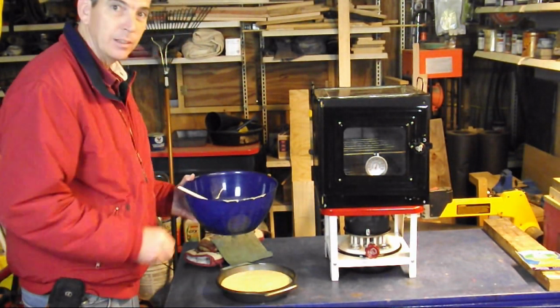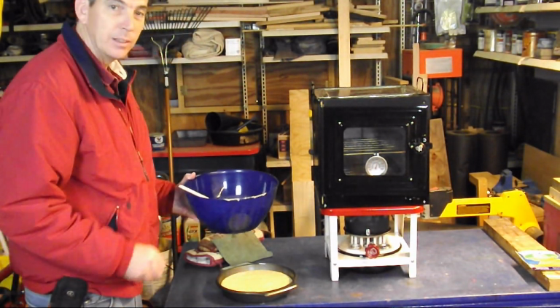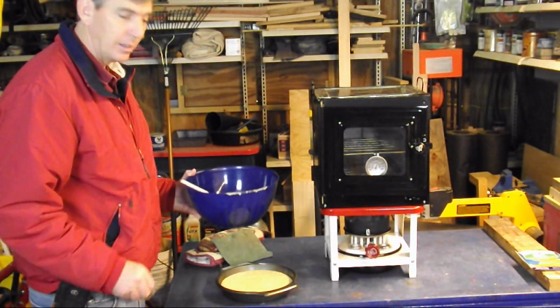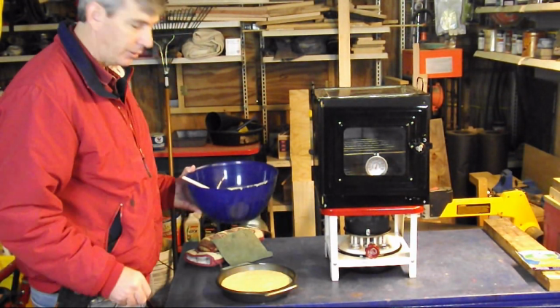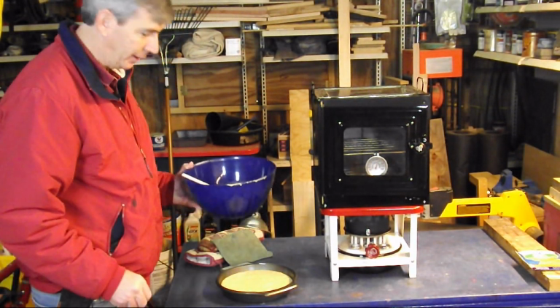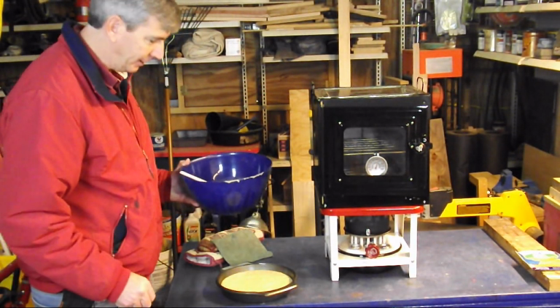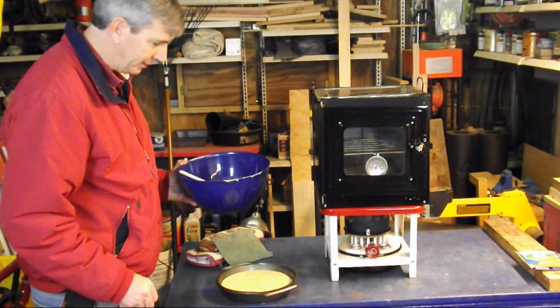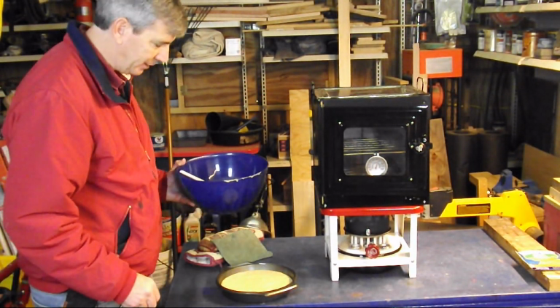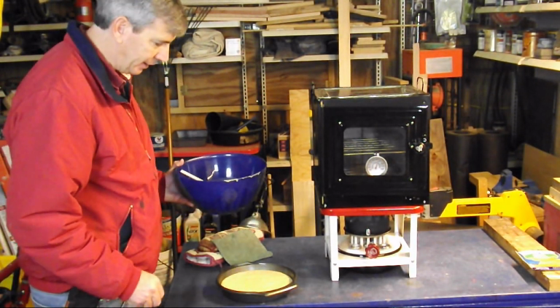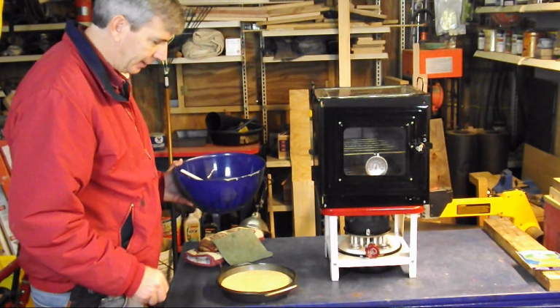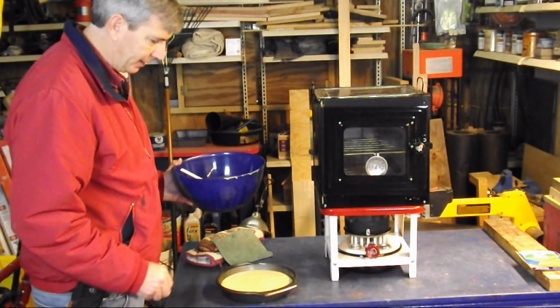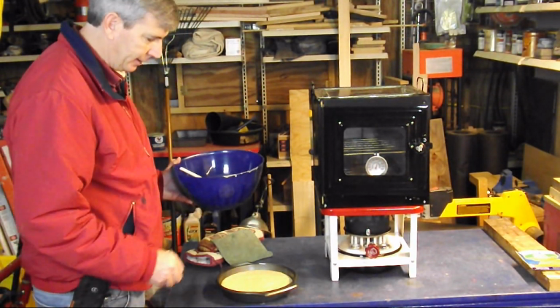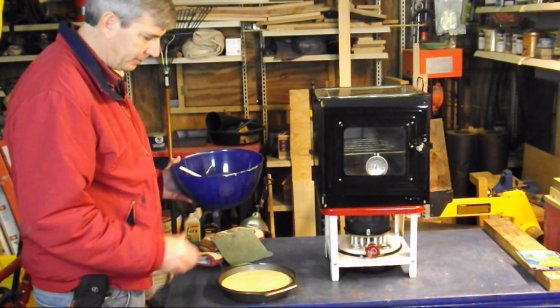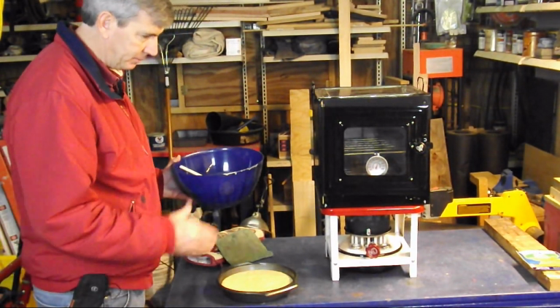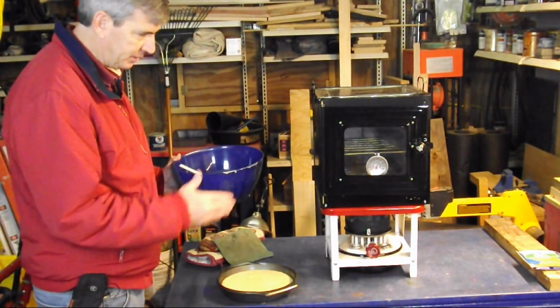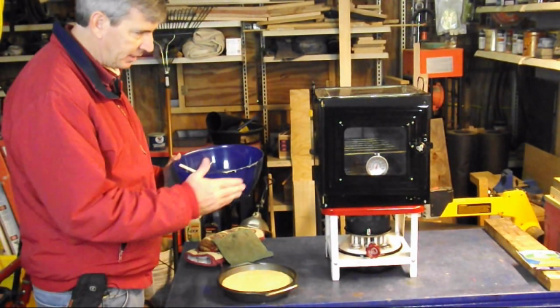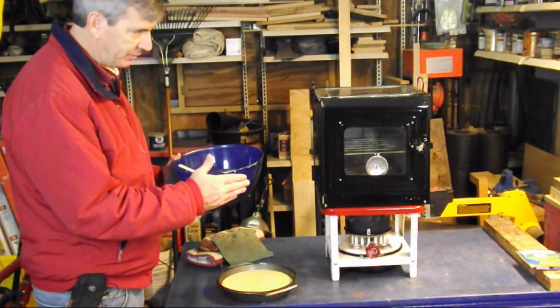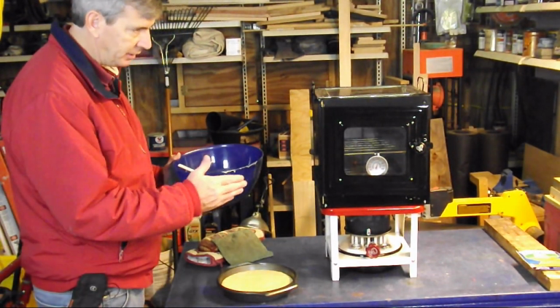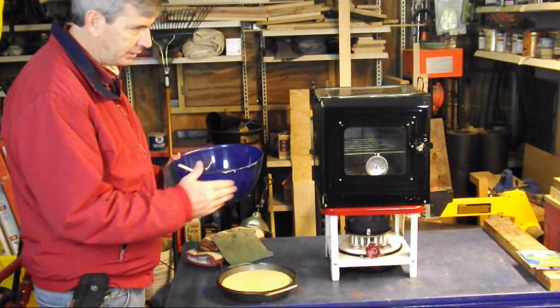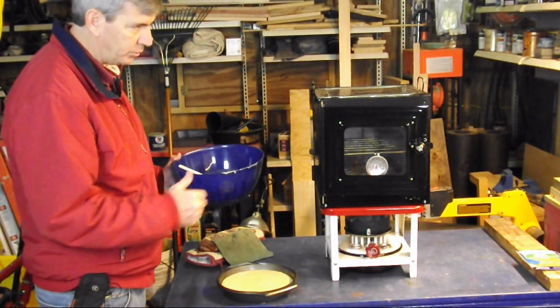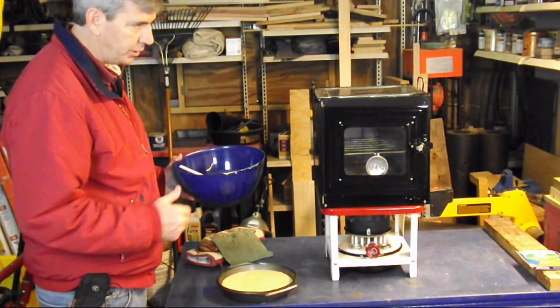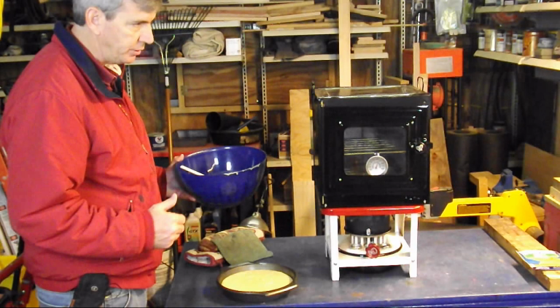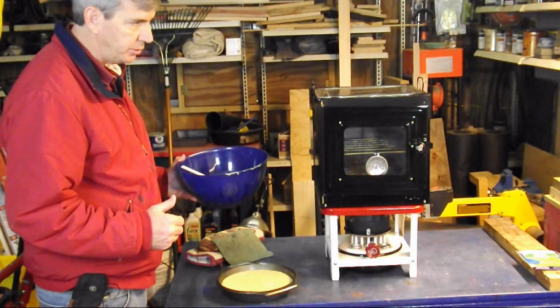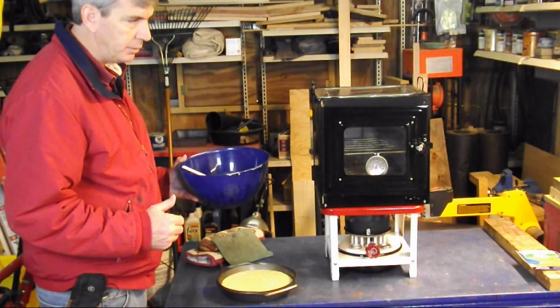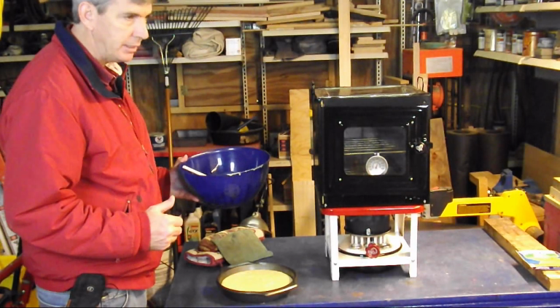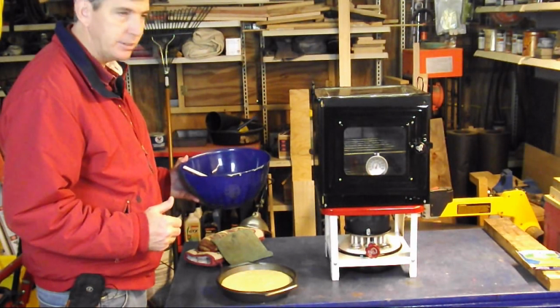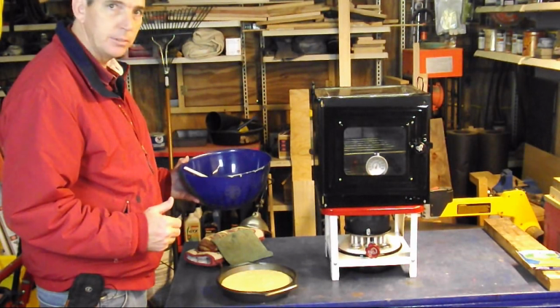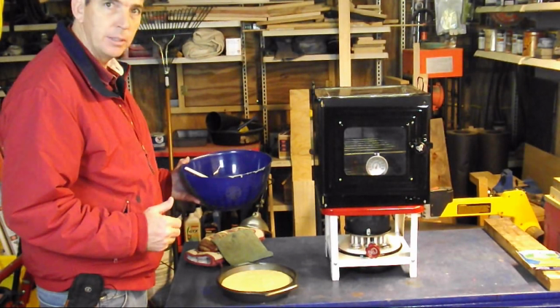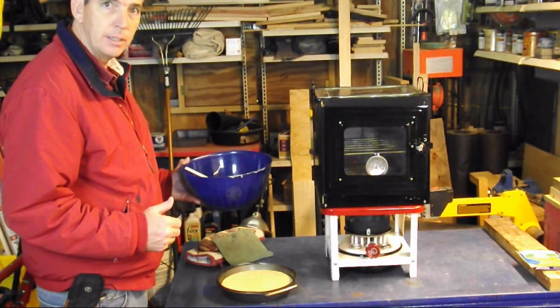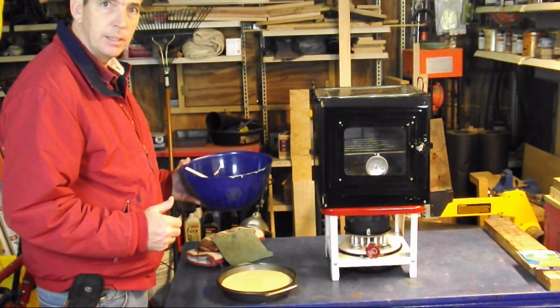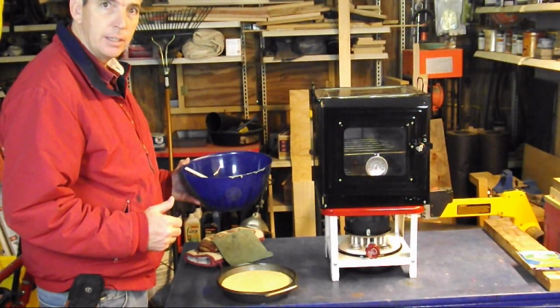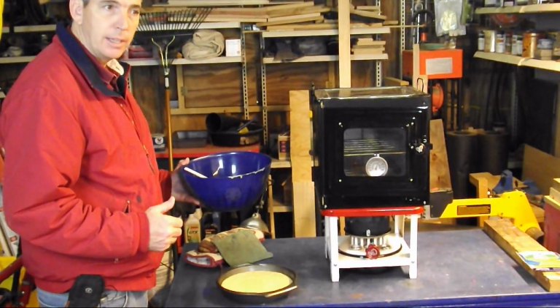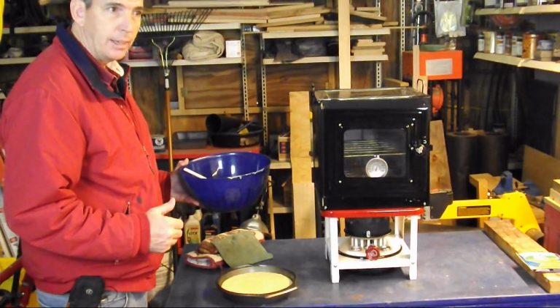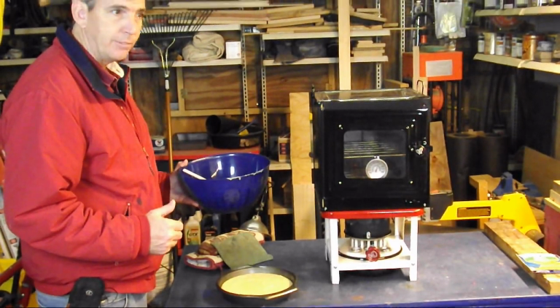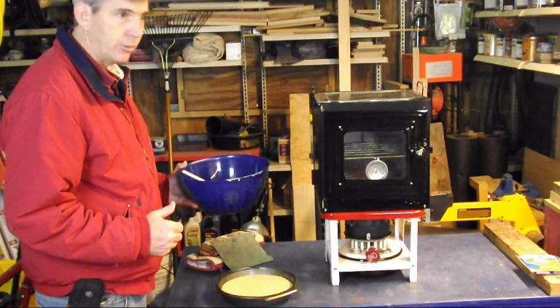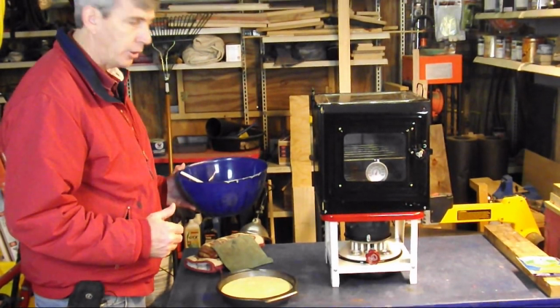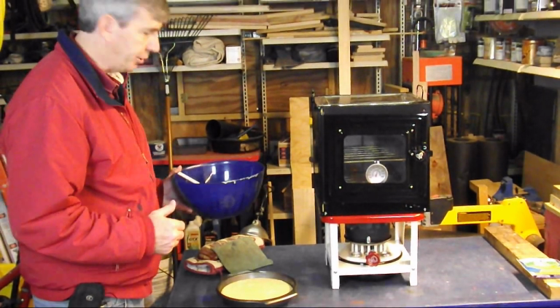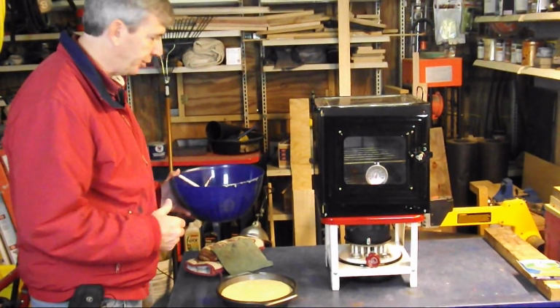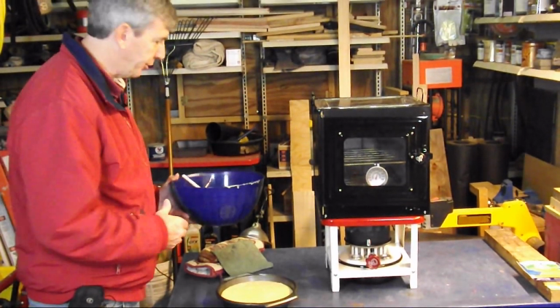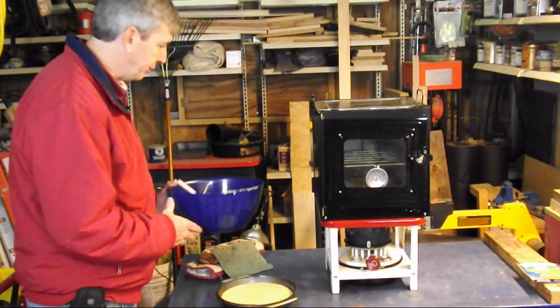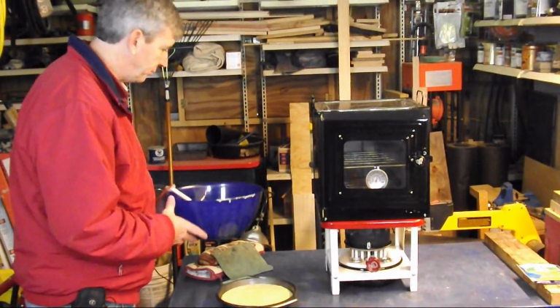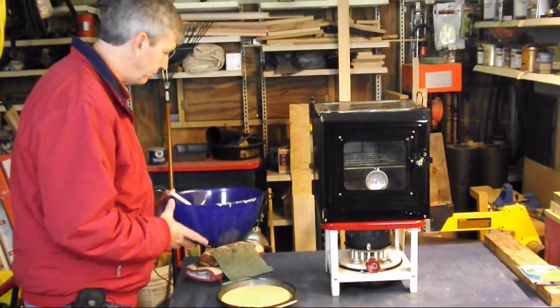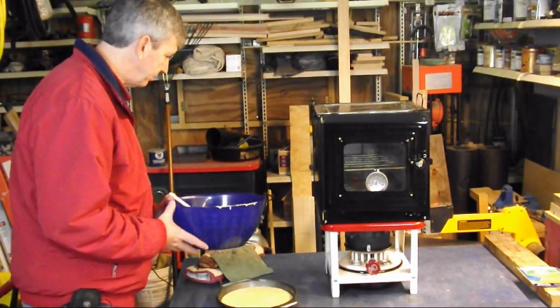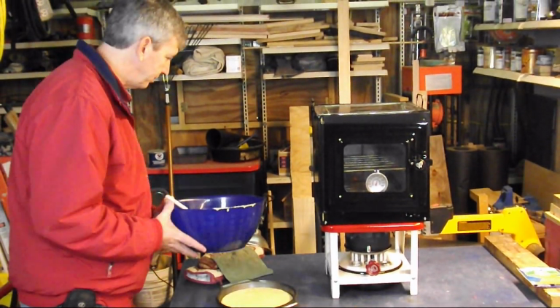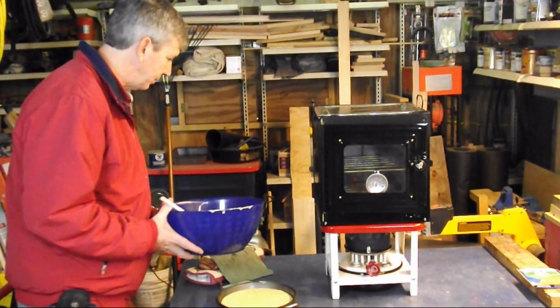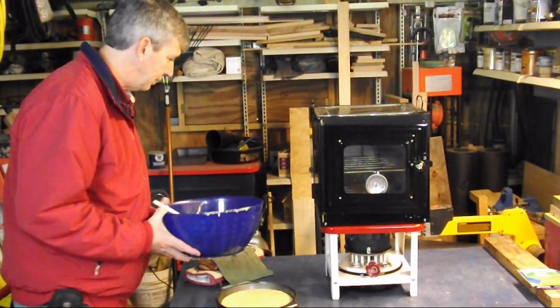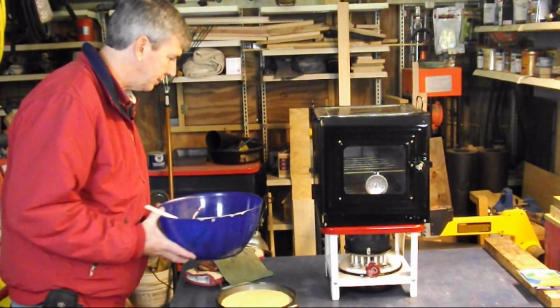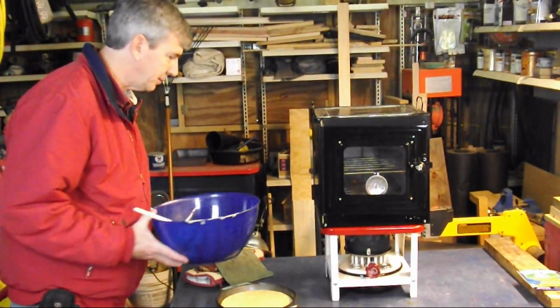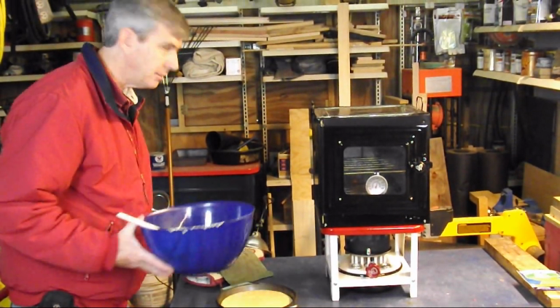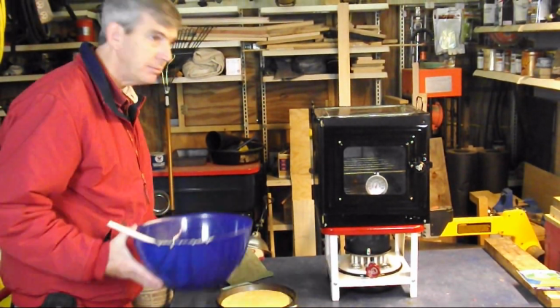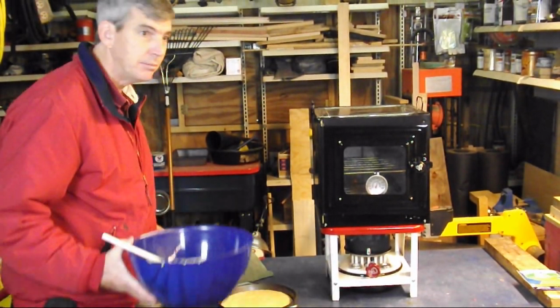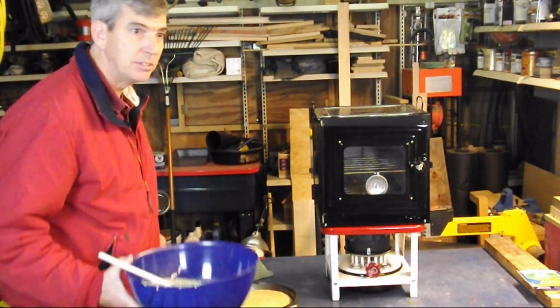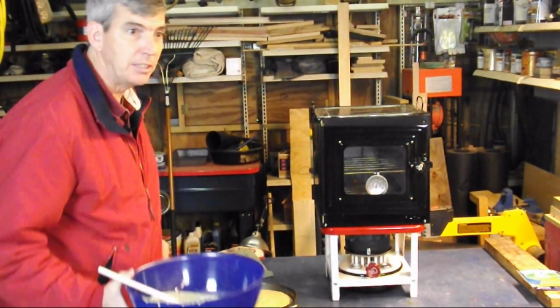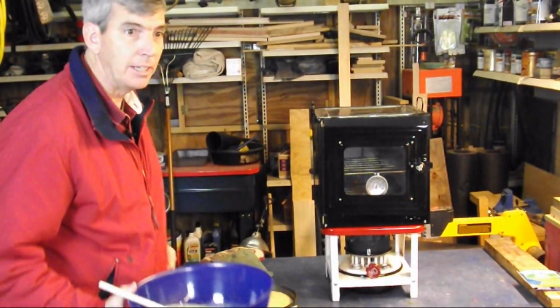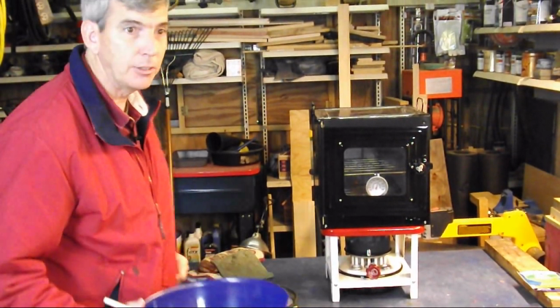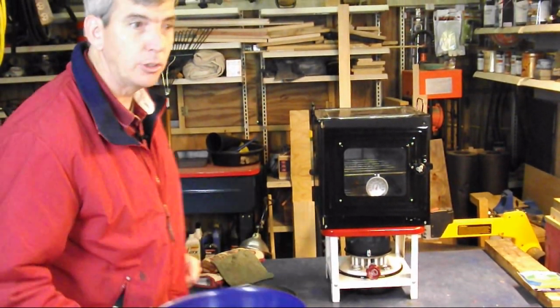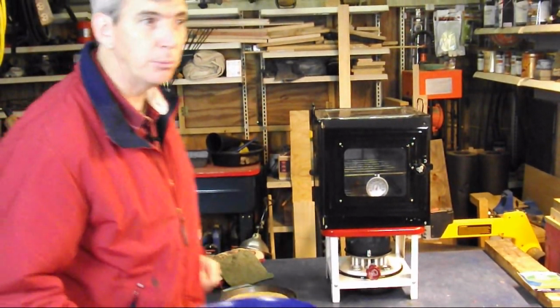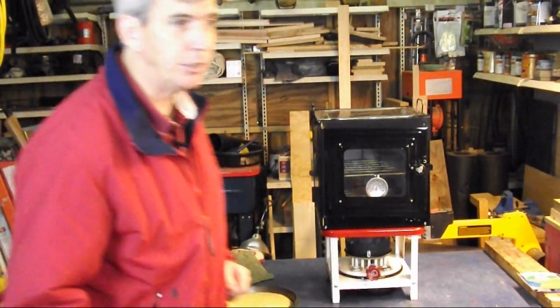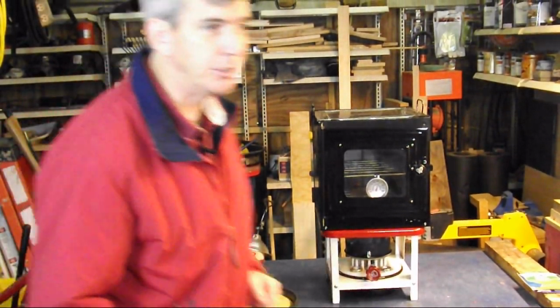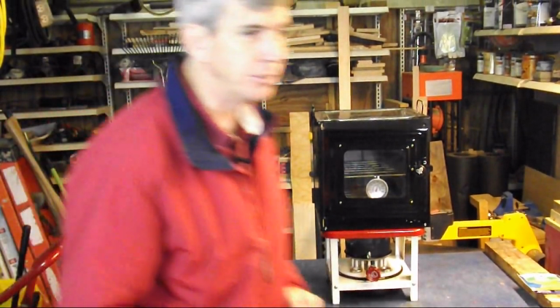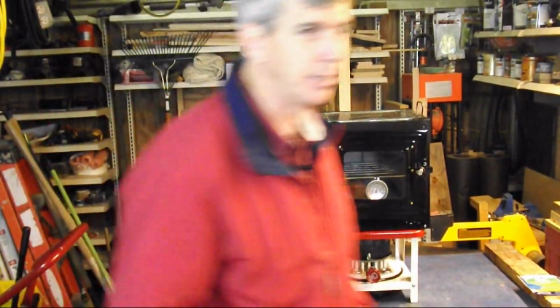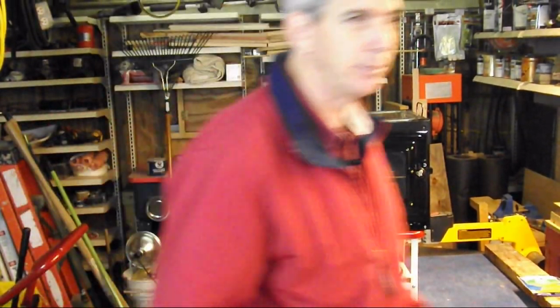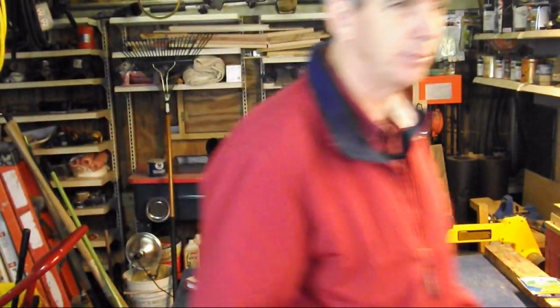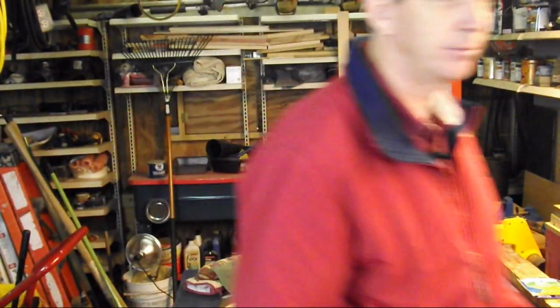Alright, they said 17 to 22 minutes at 400 degrees. Let's see how the cornbread turns out.